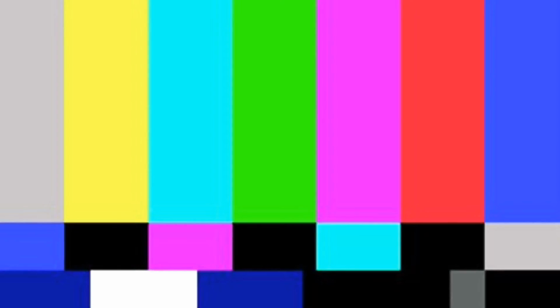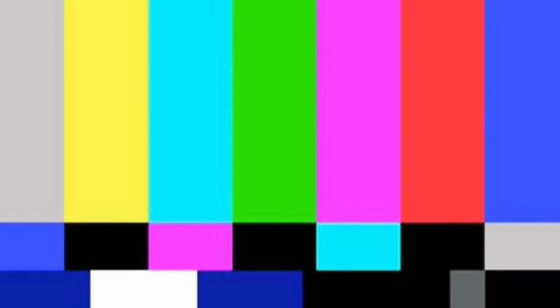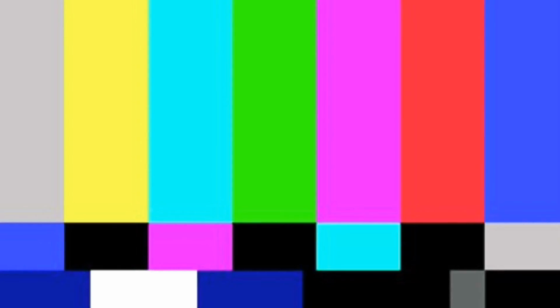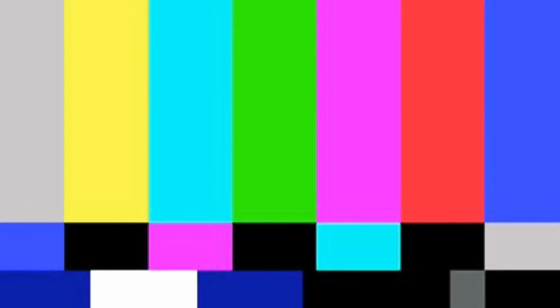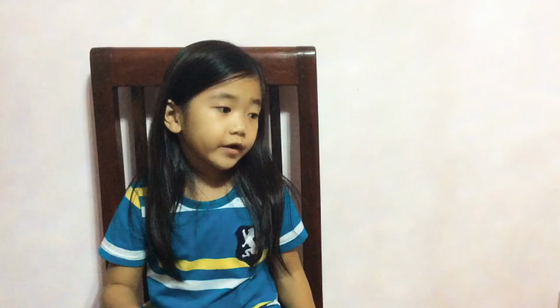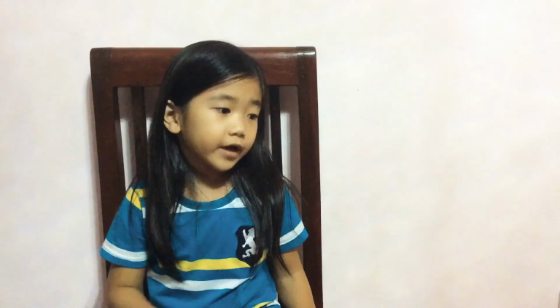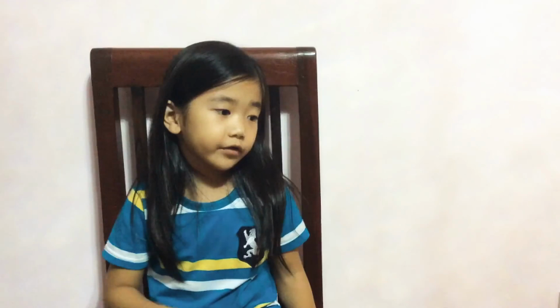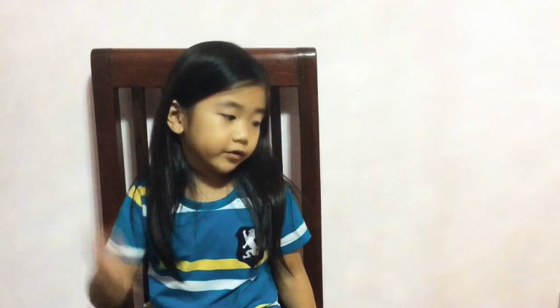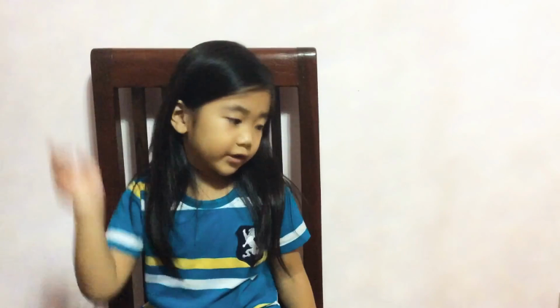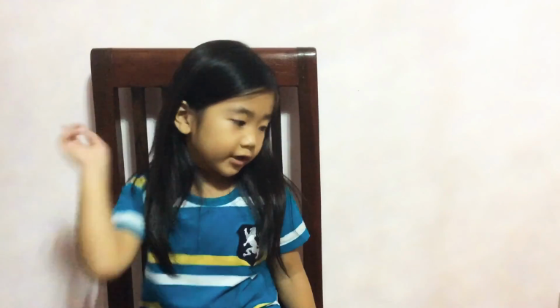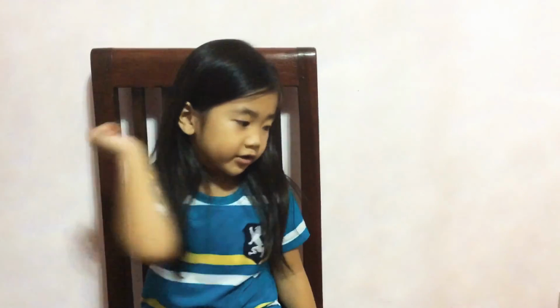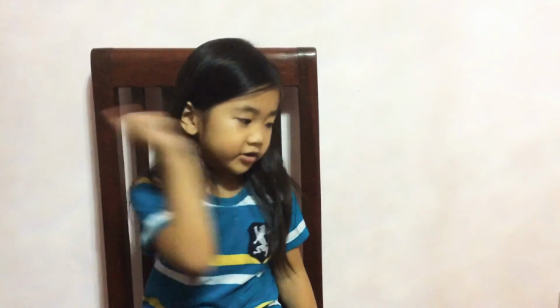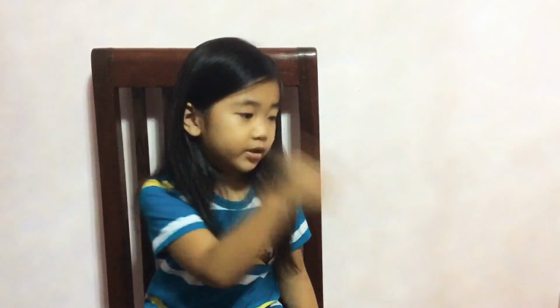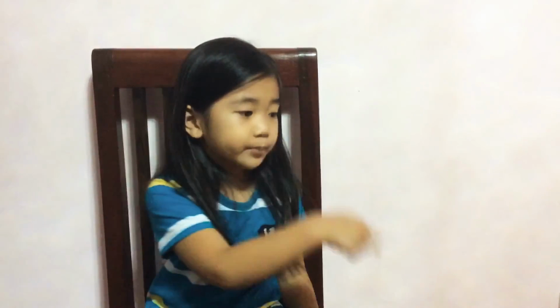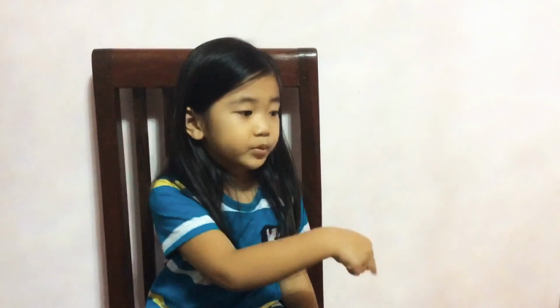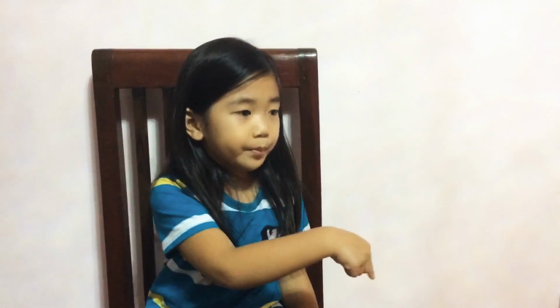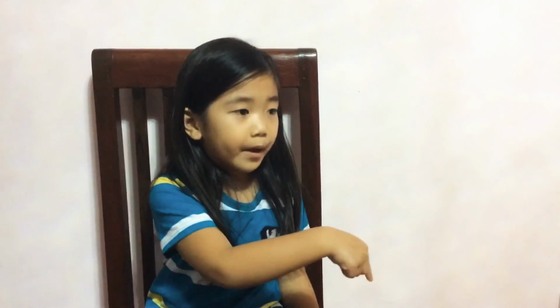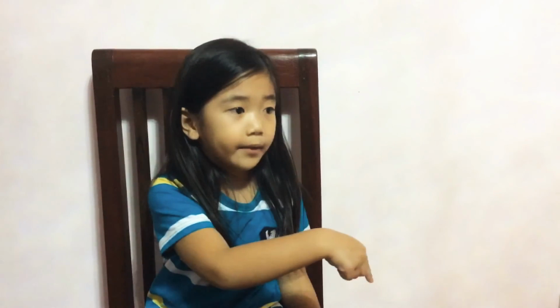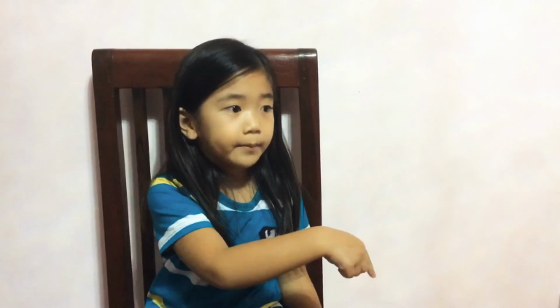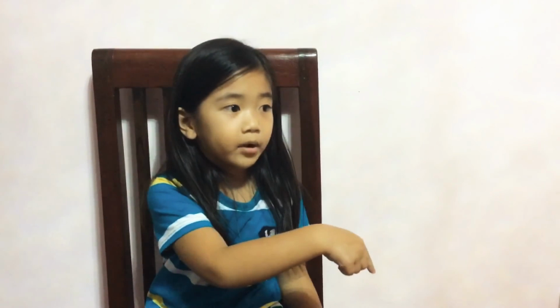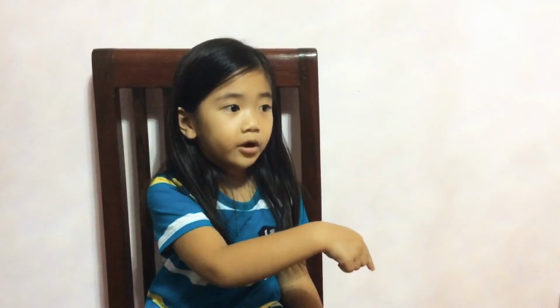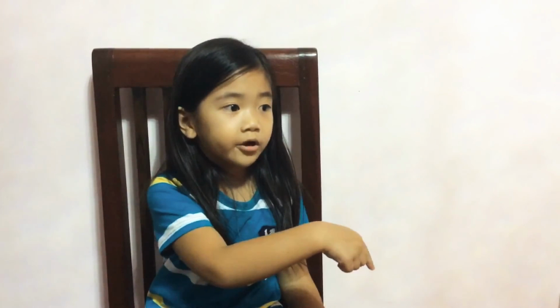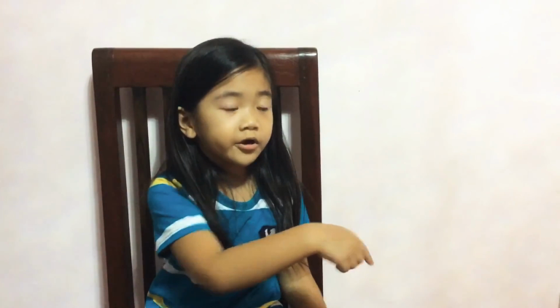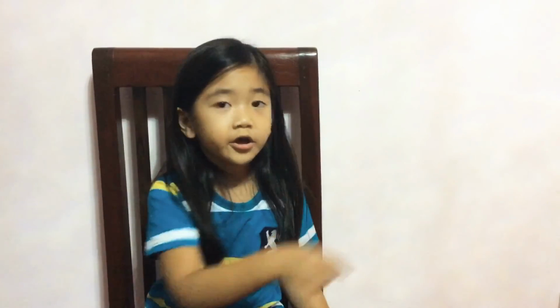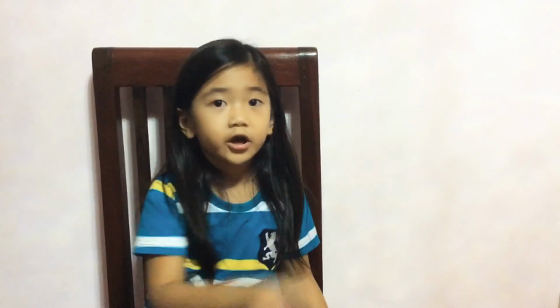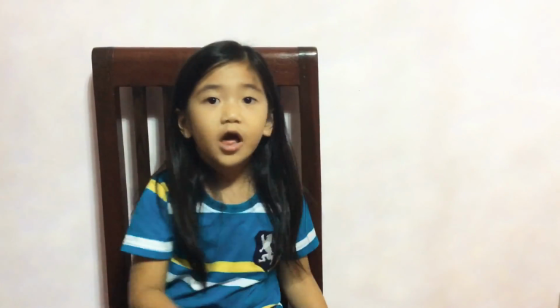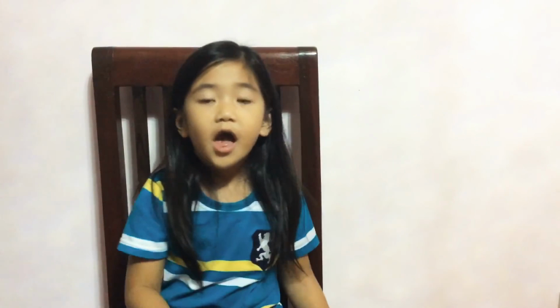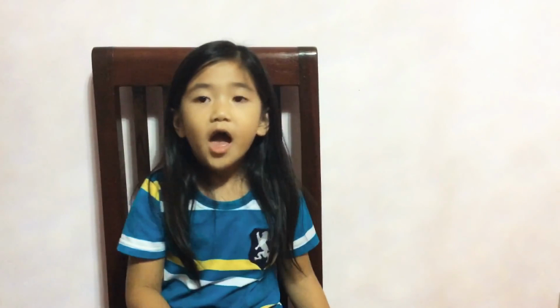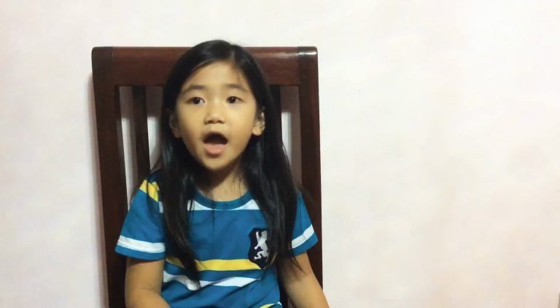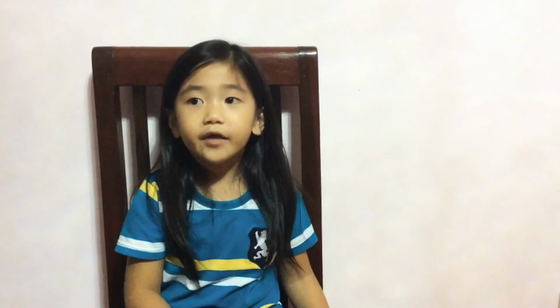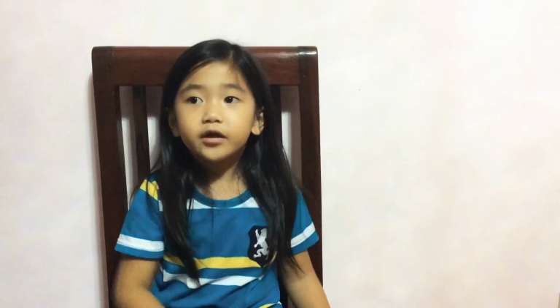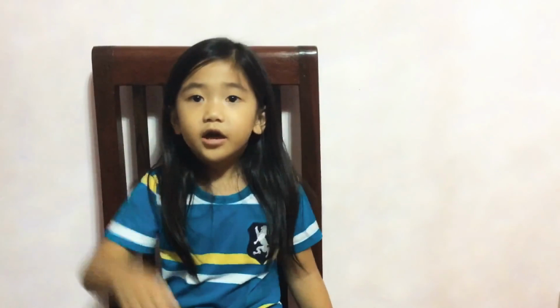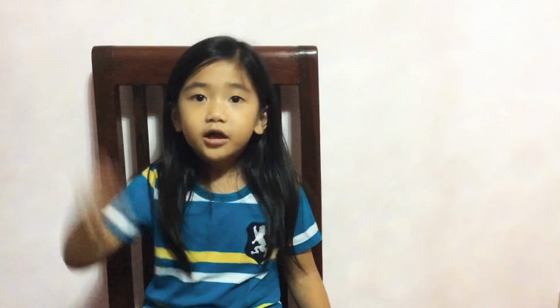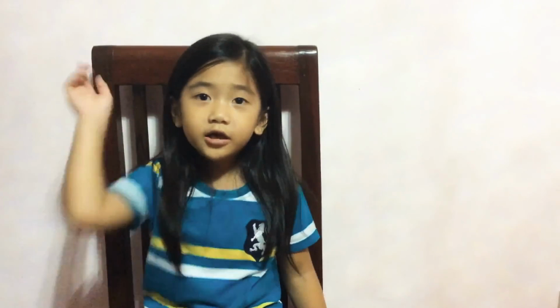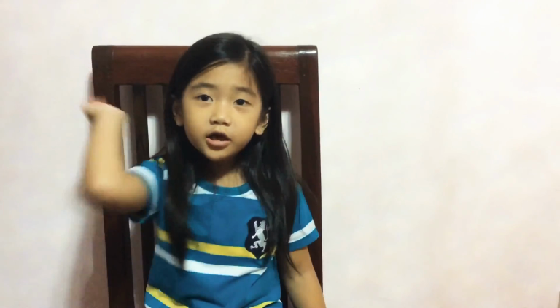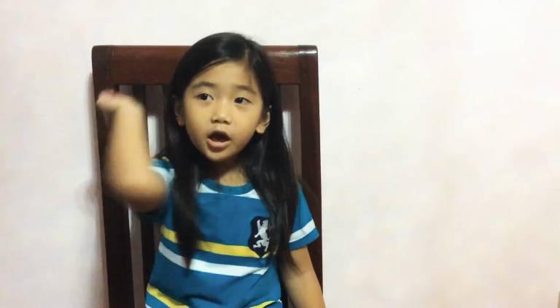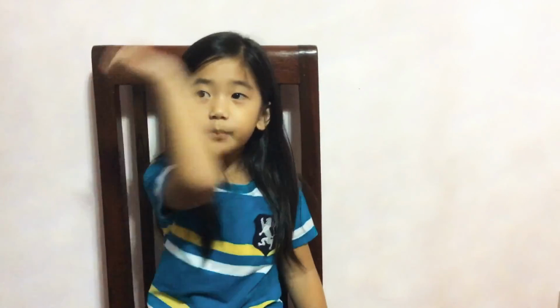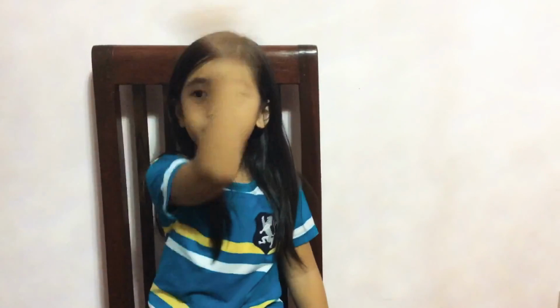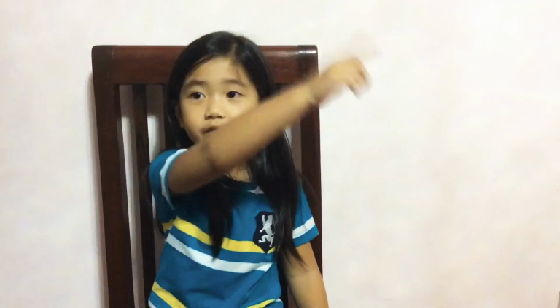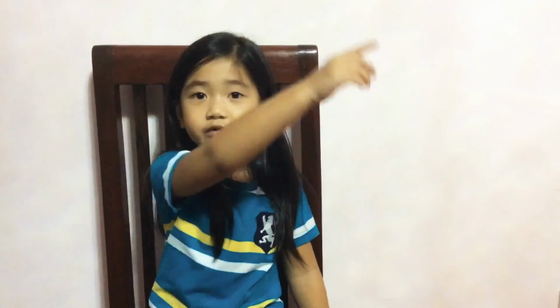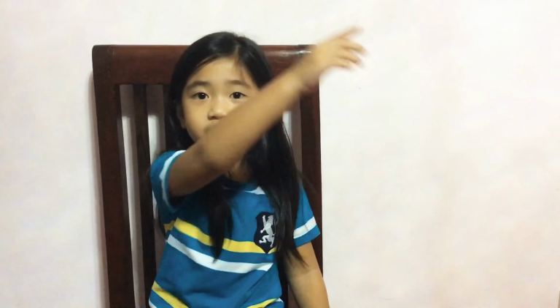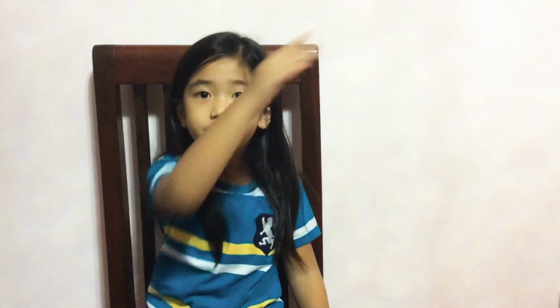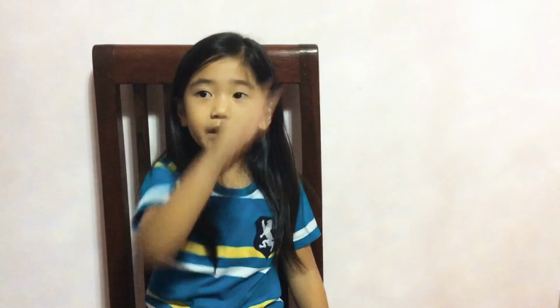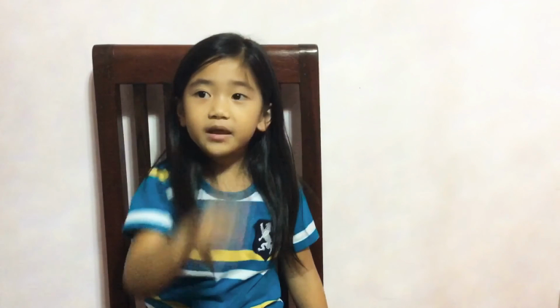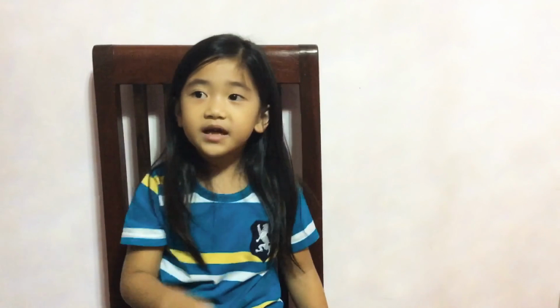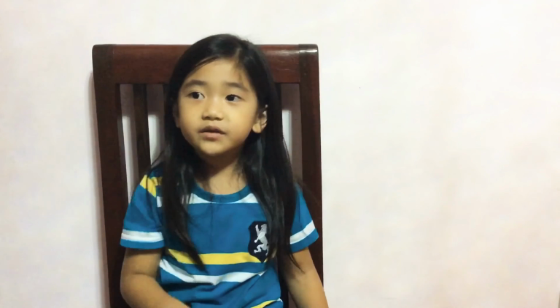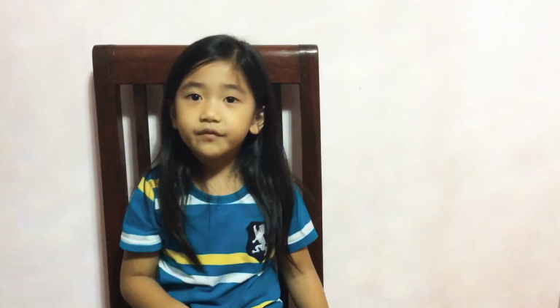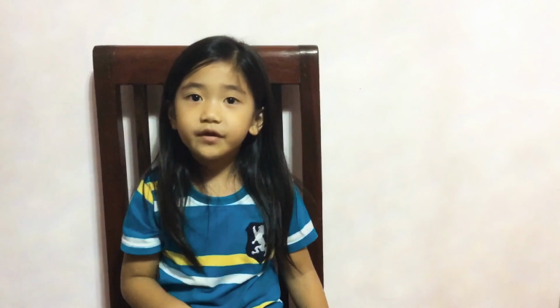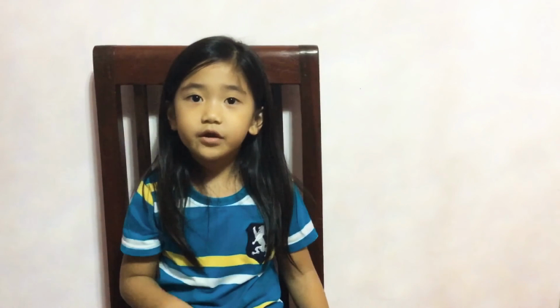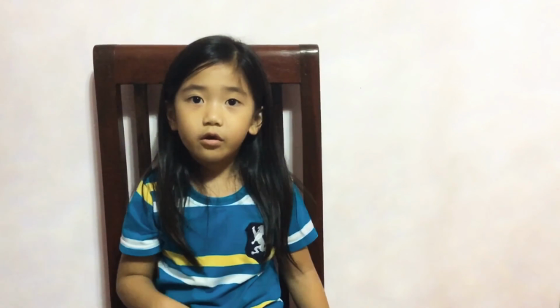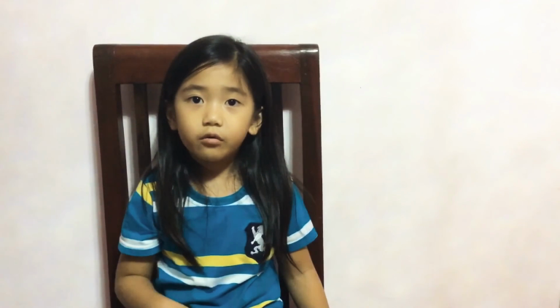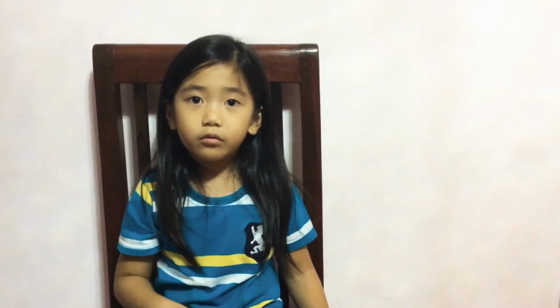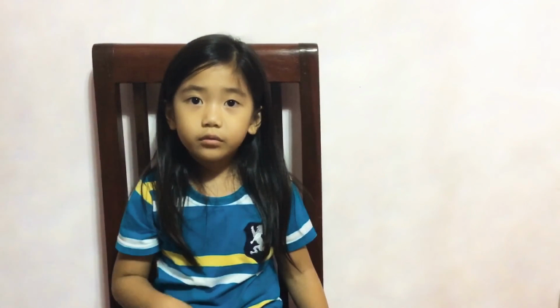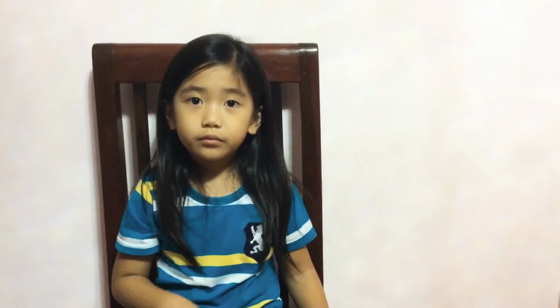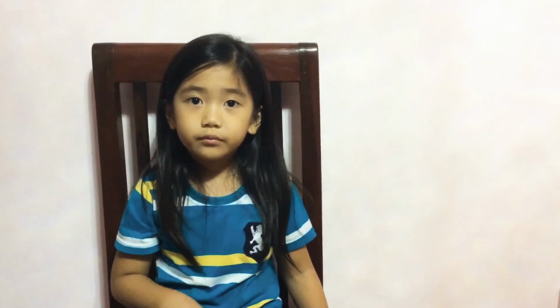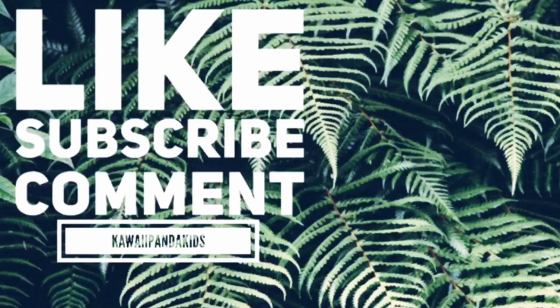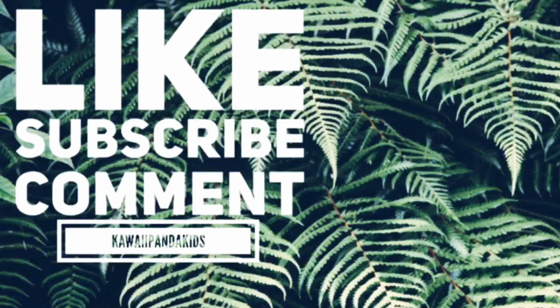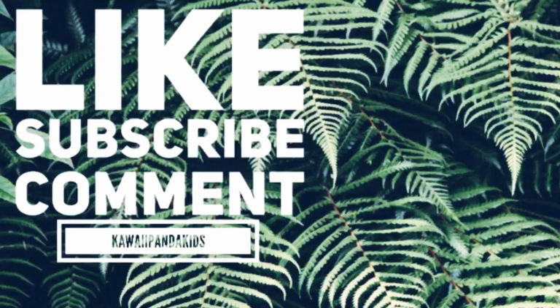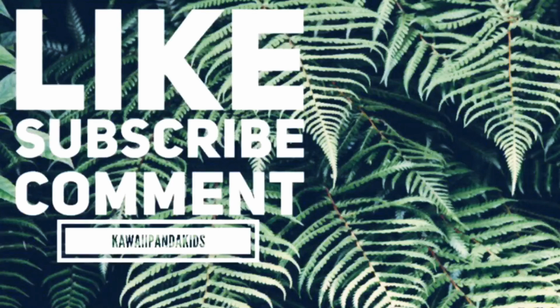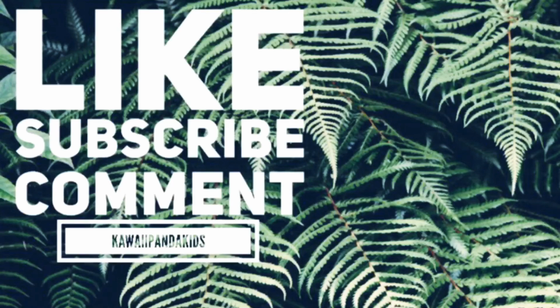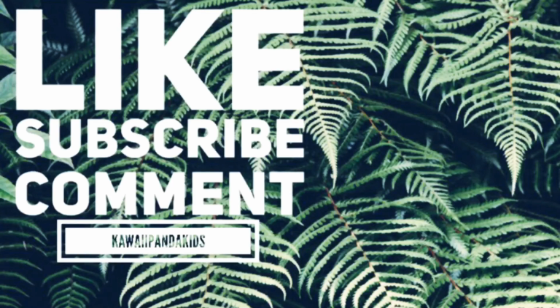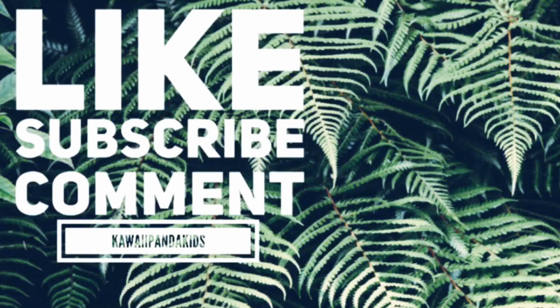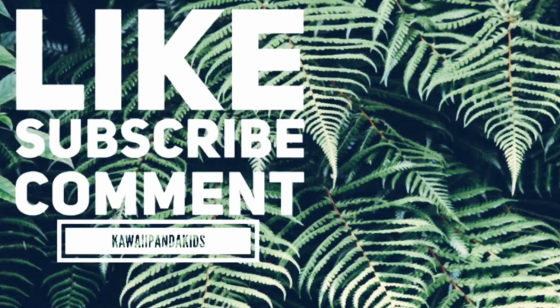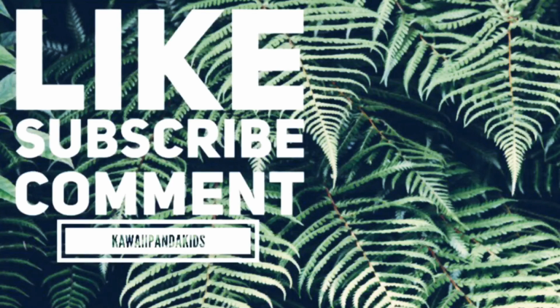Don't forget to click the subscribe button here, and click up here to see my last video. I'll see you later!